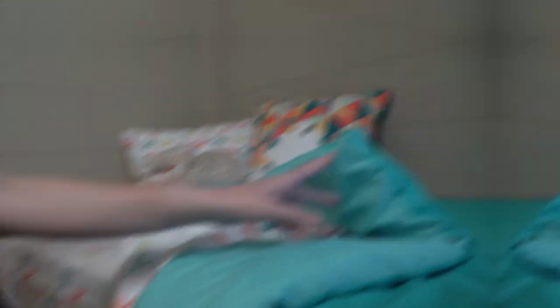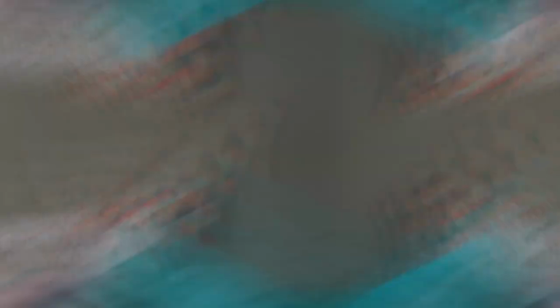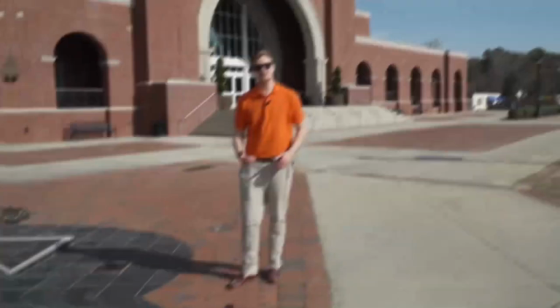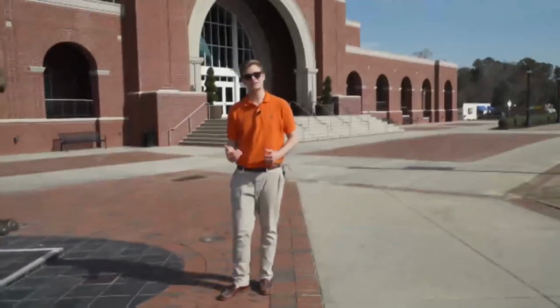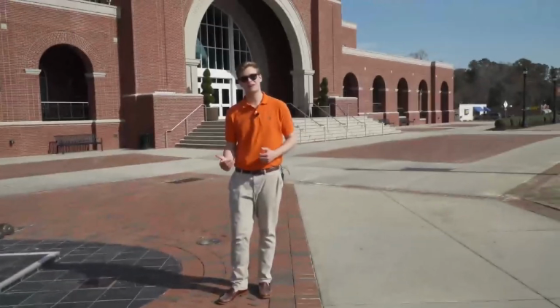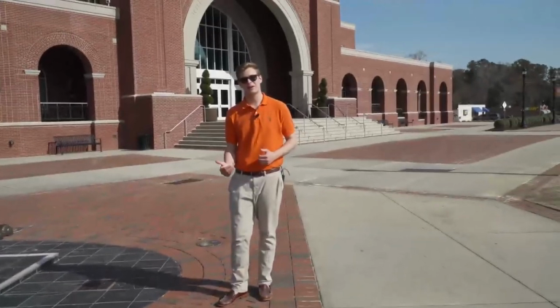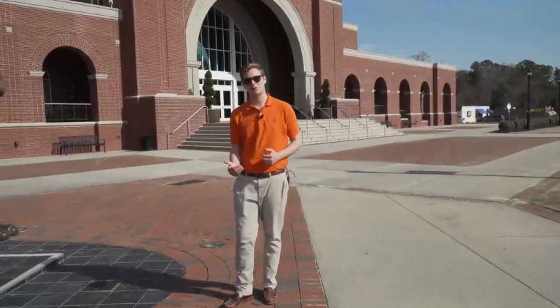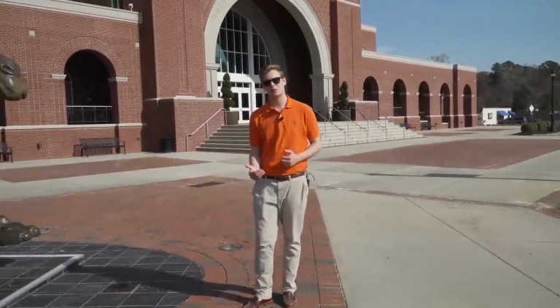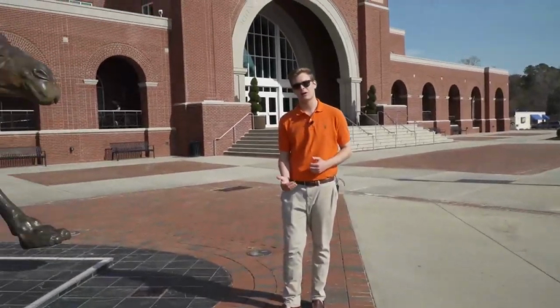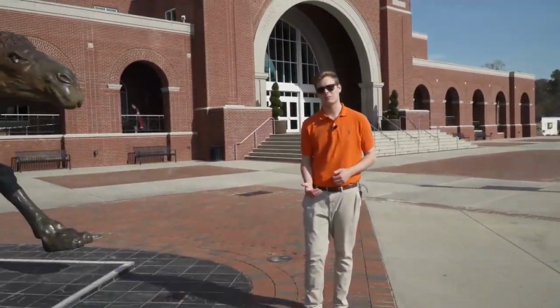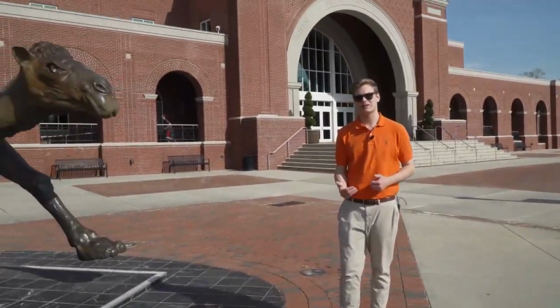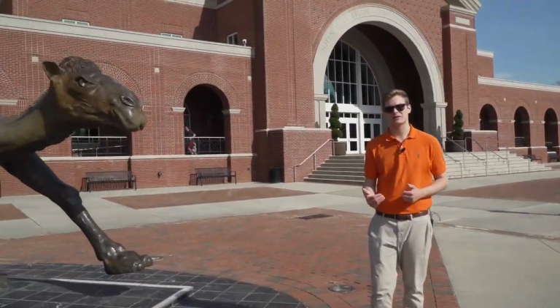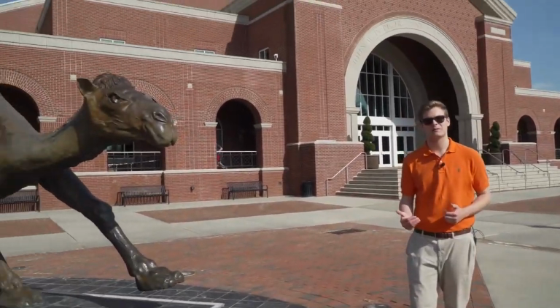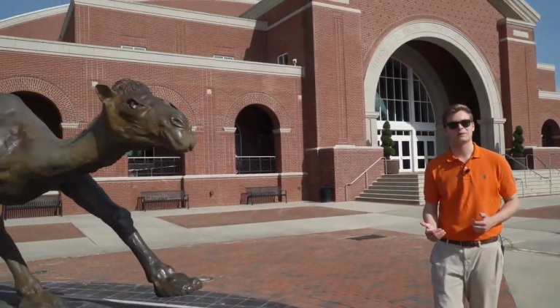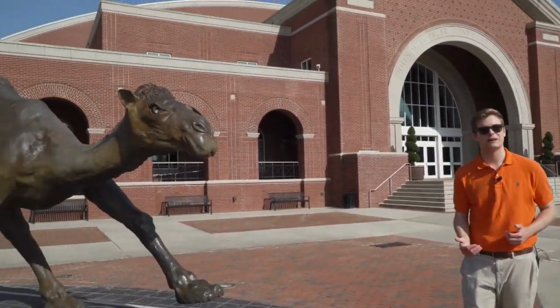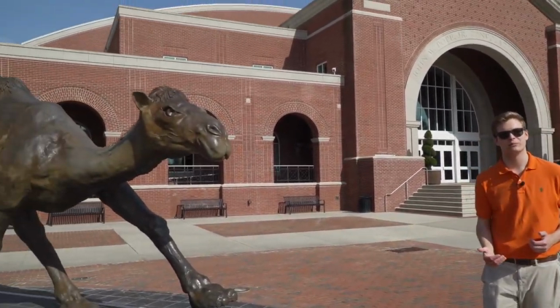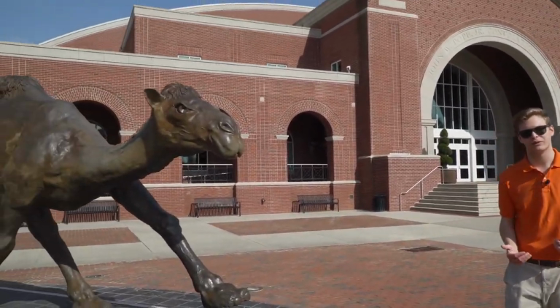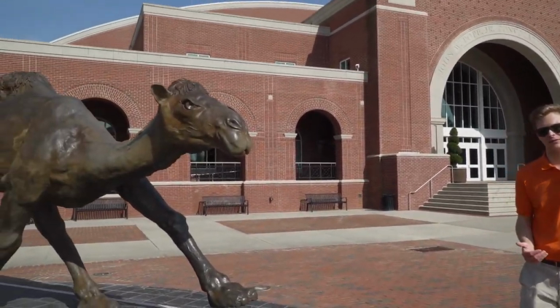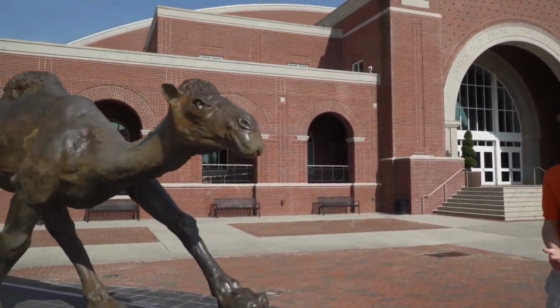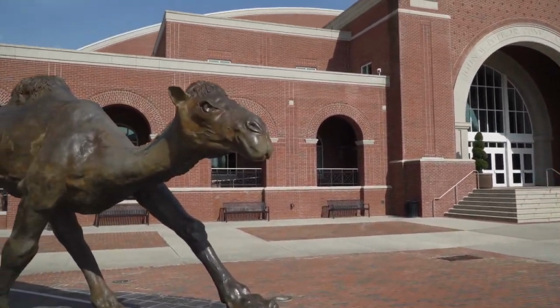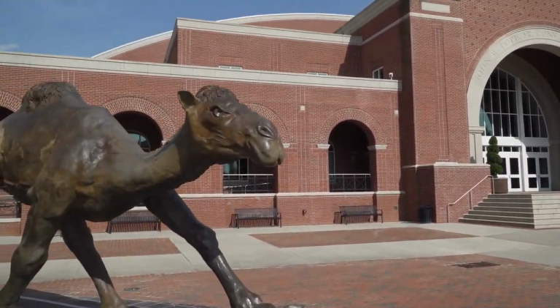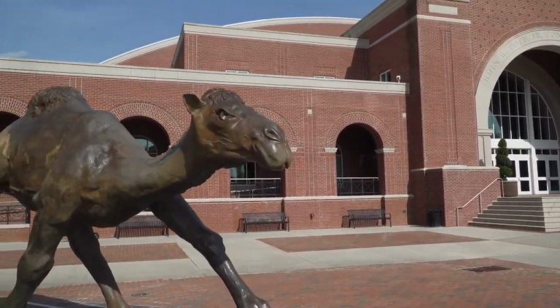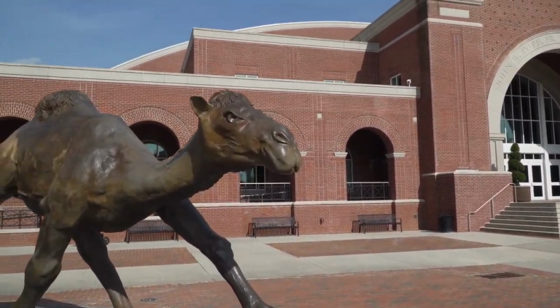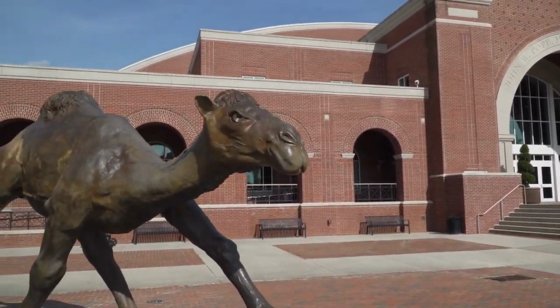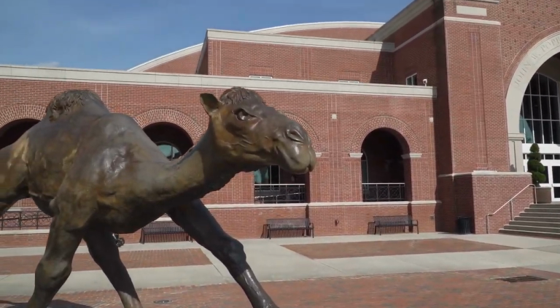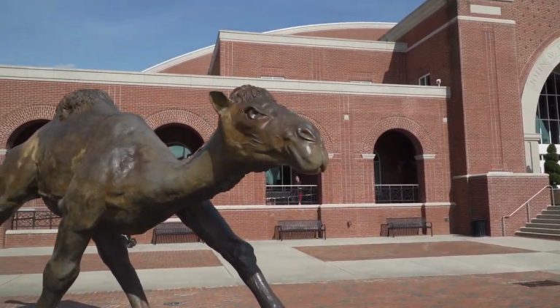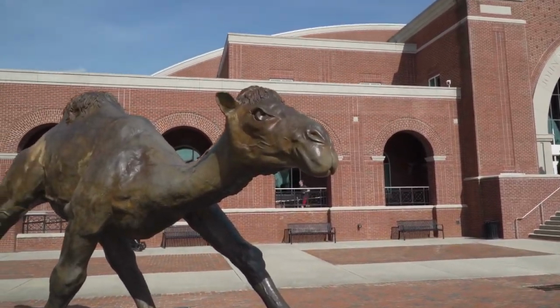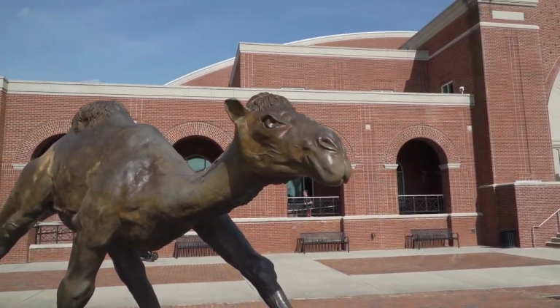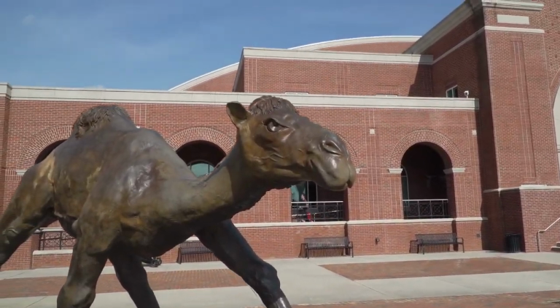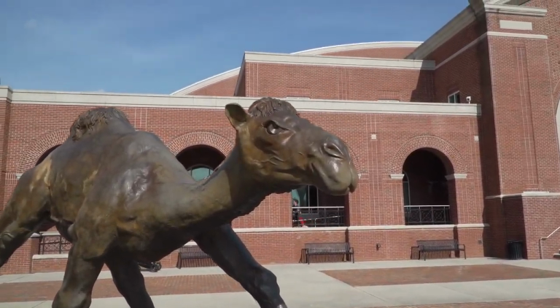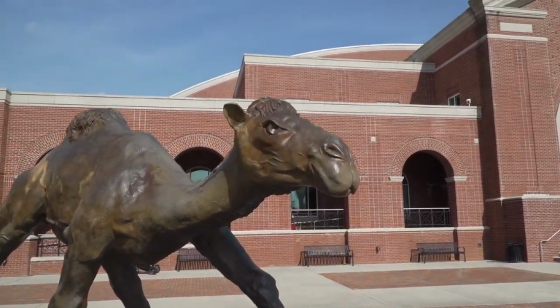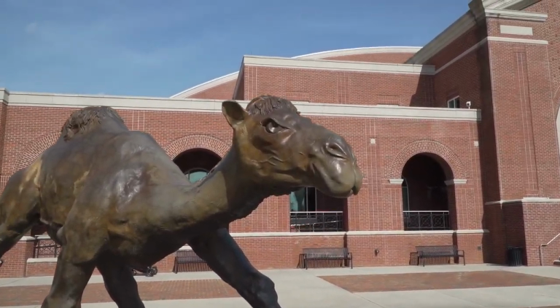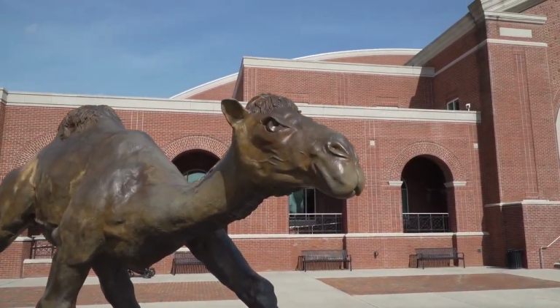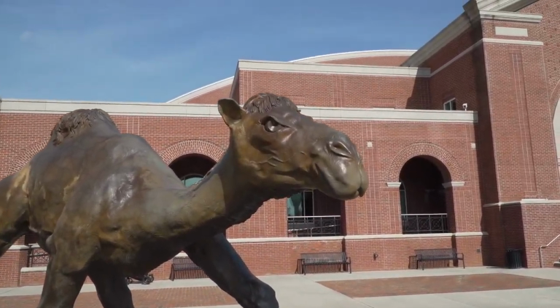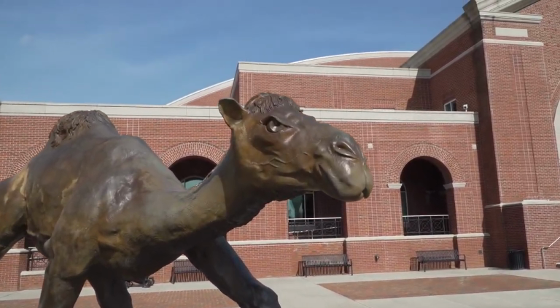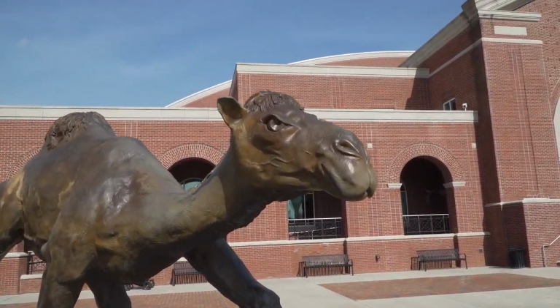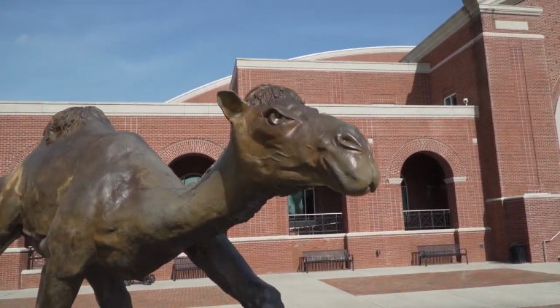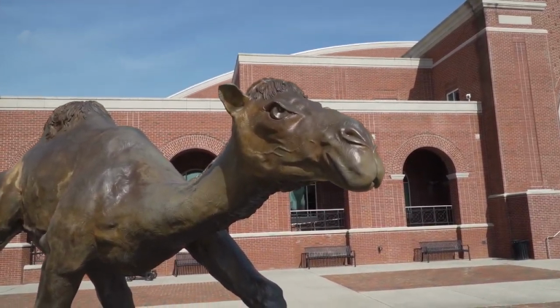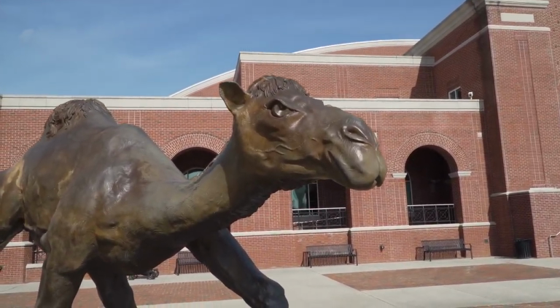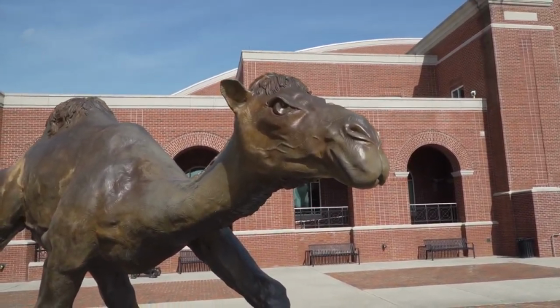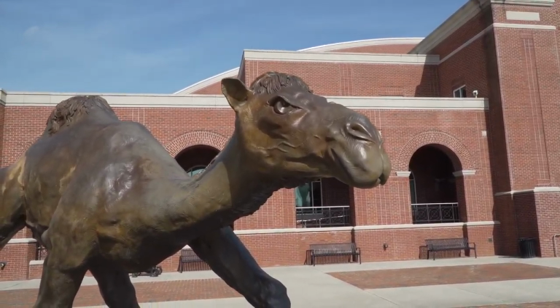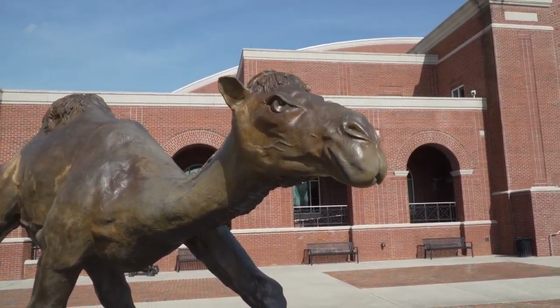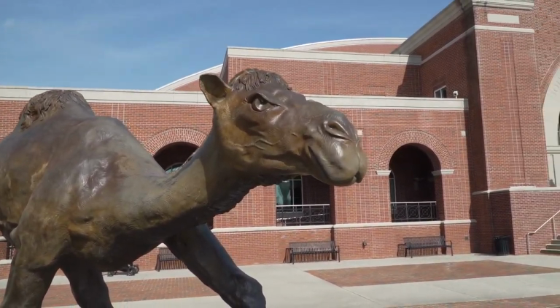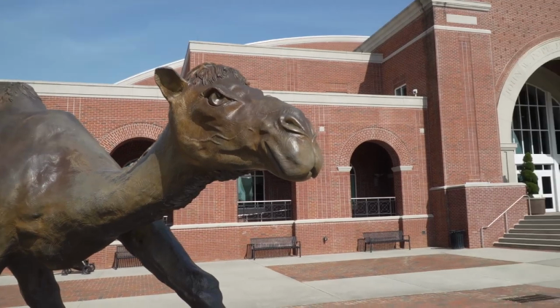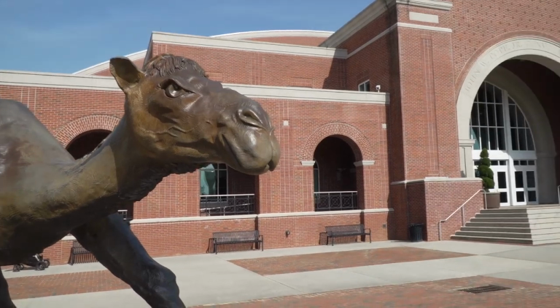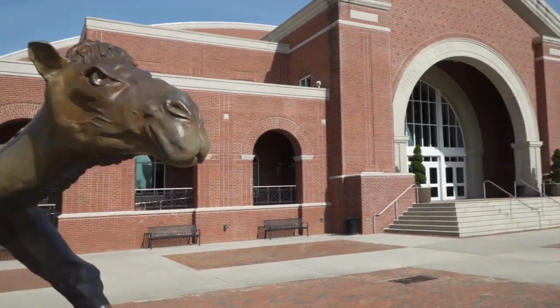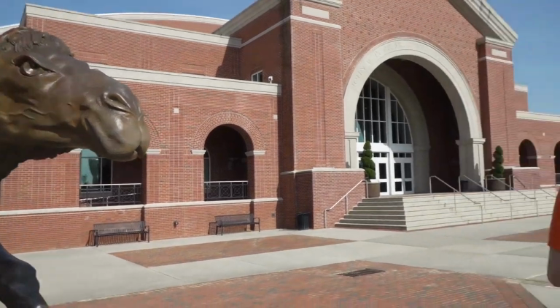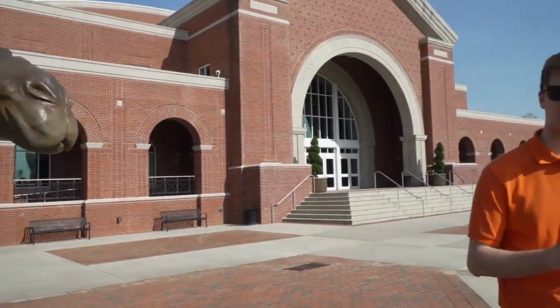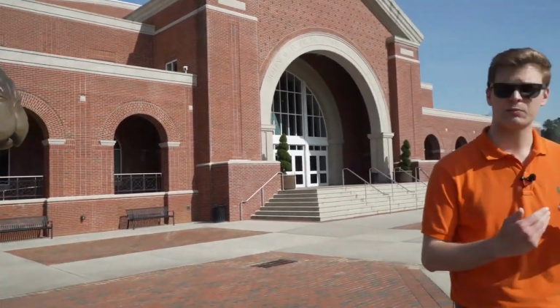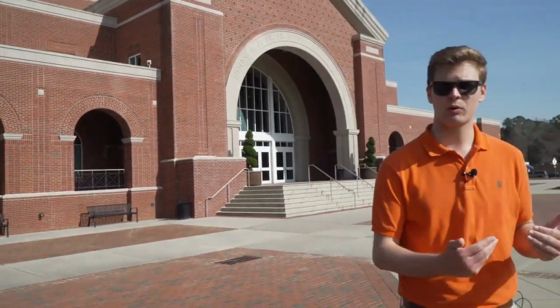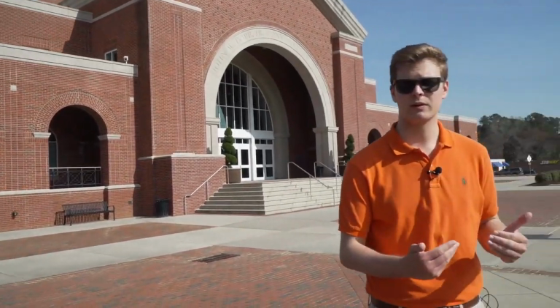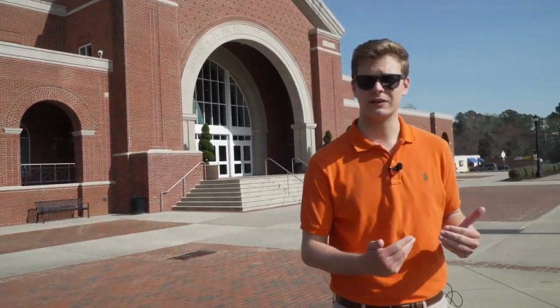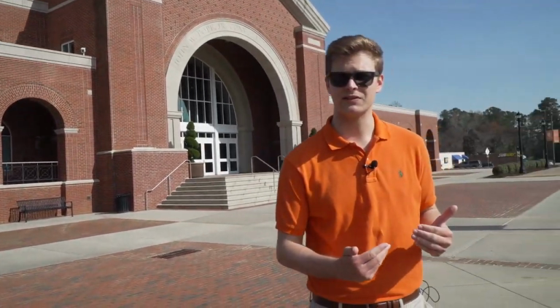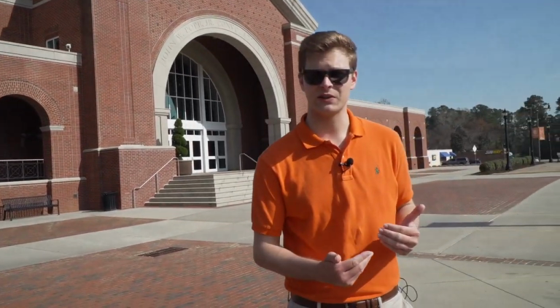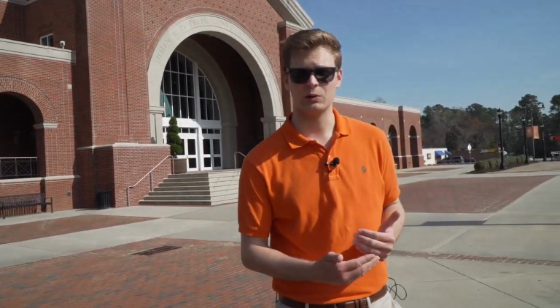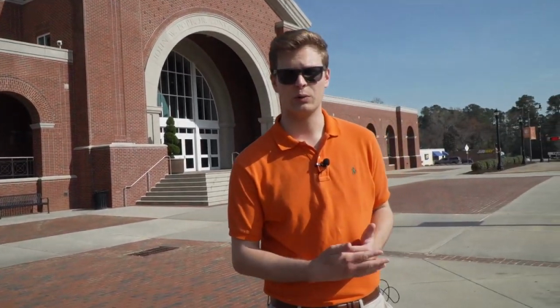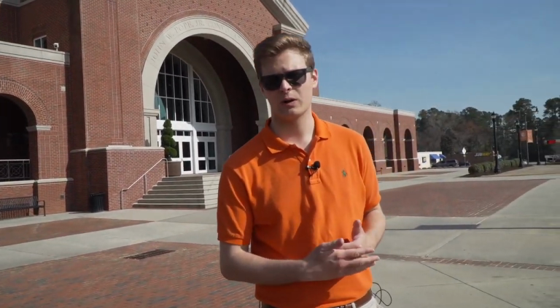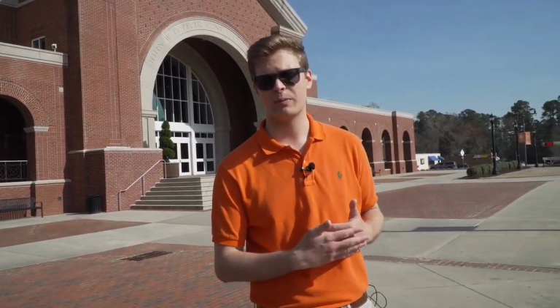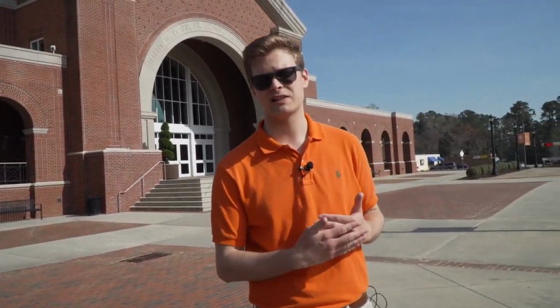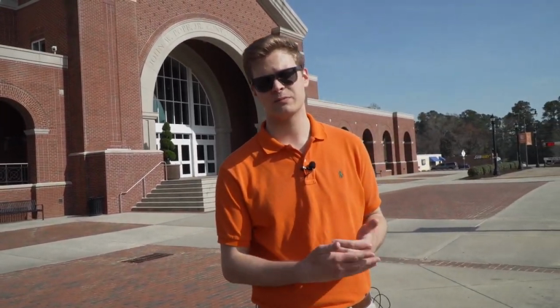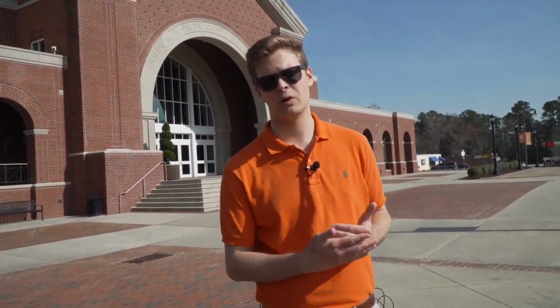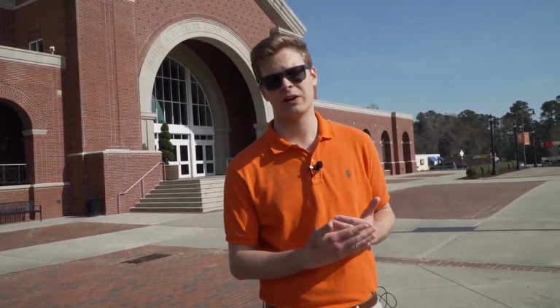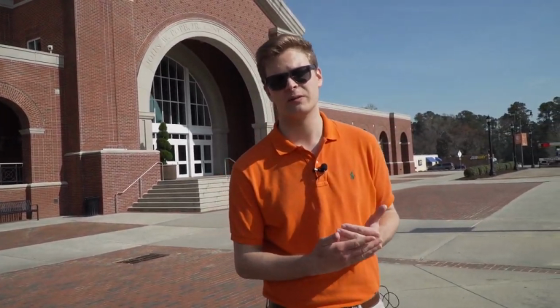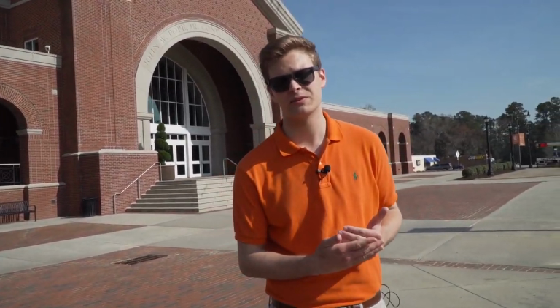This is Gaylord, our mascot for Campbell University. And back behind me is our convocation center, where we hold a lot of sporting events, including our basketball games.